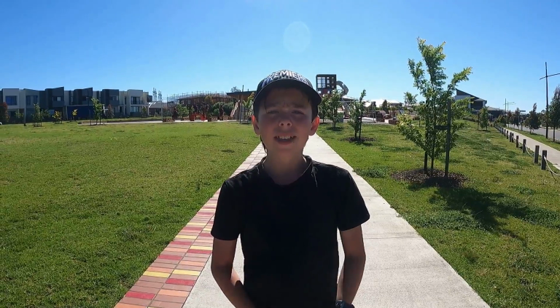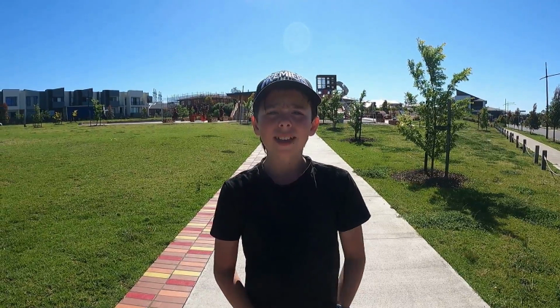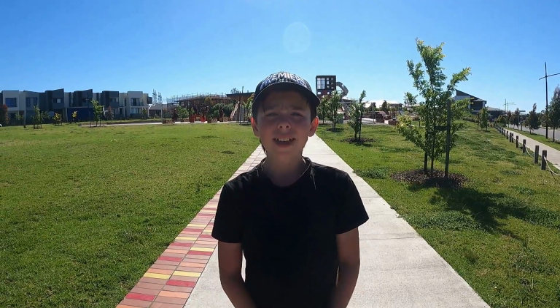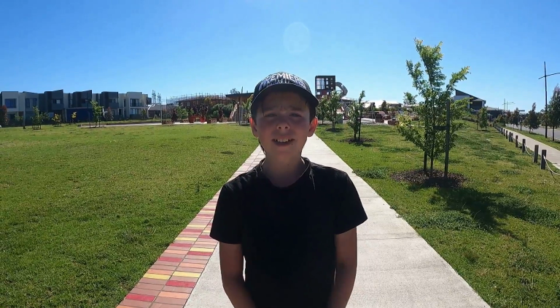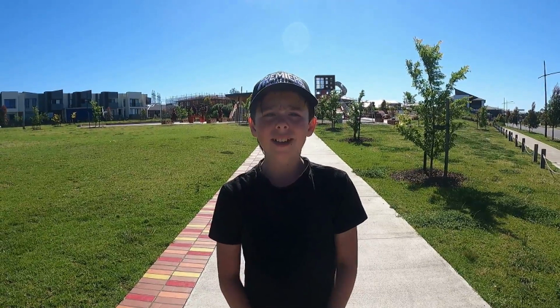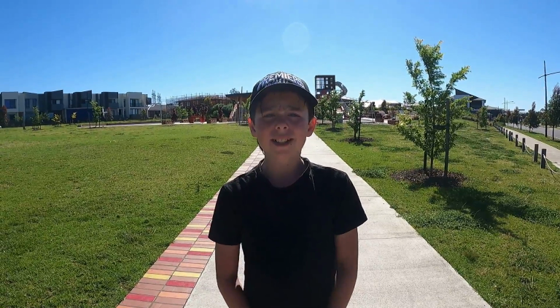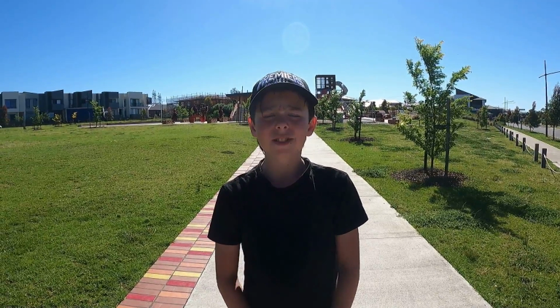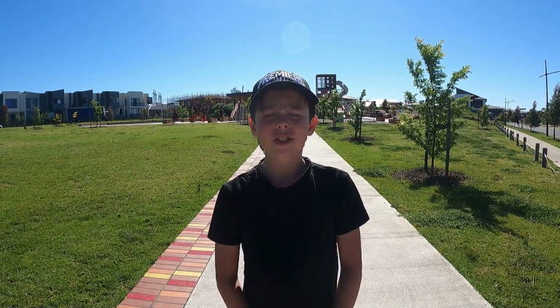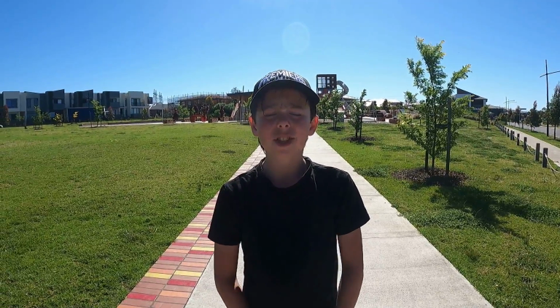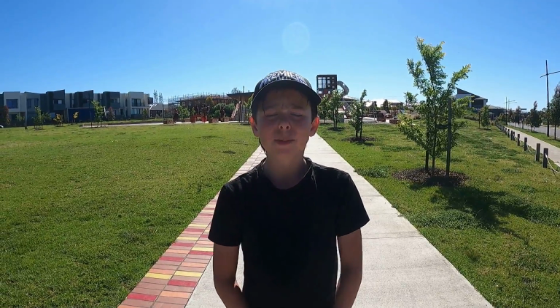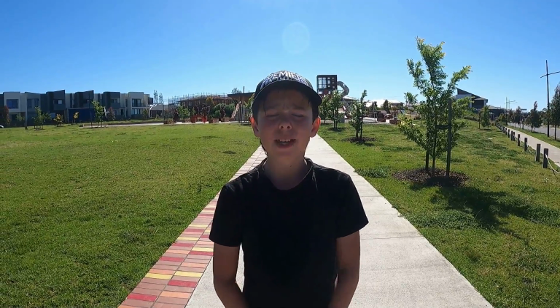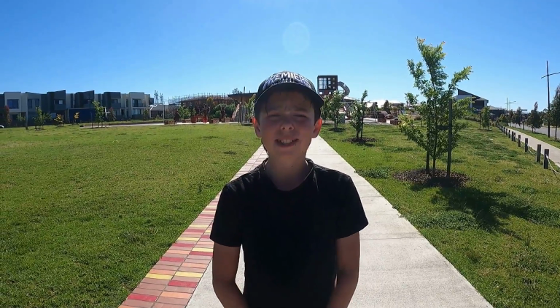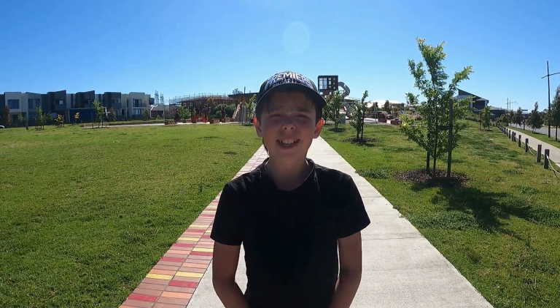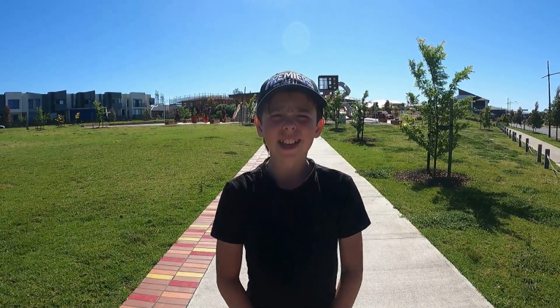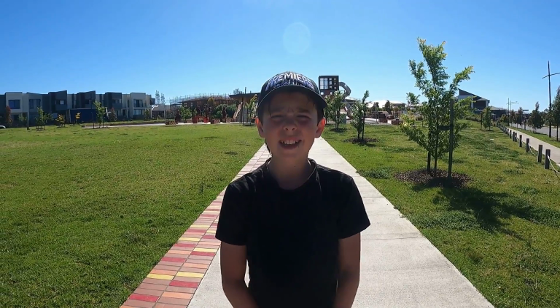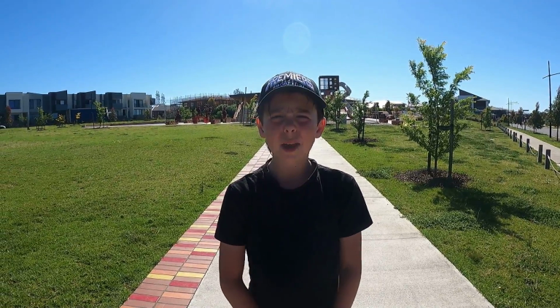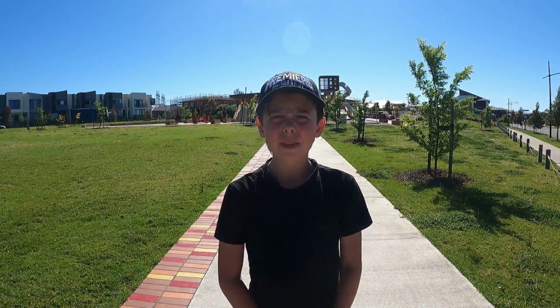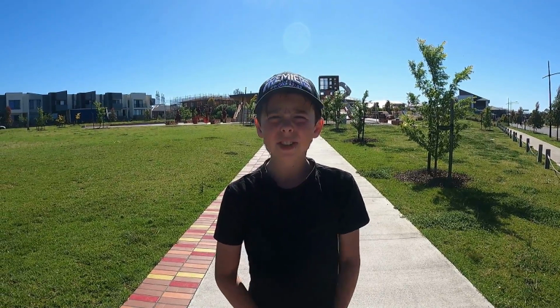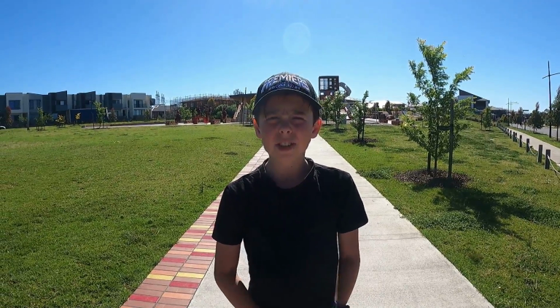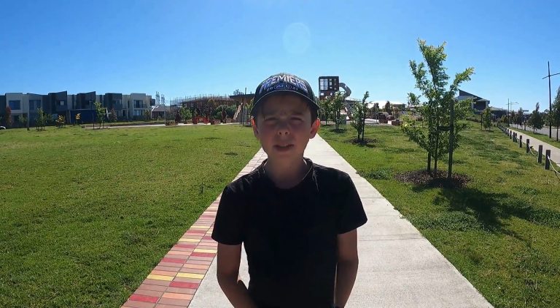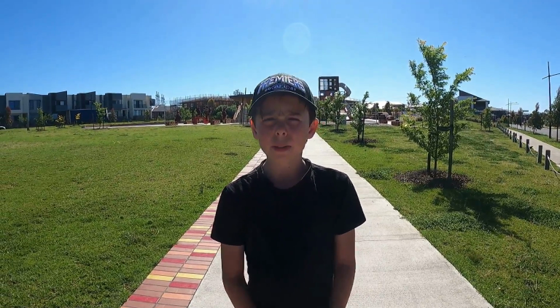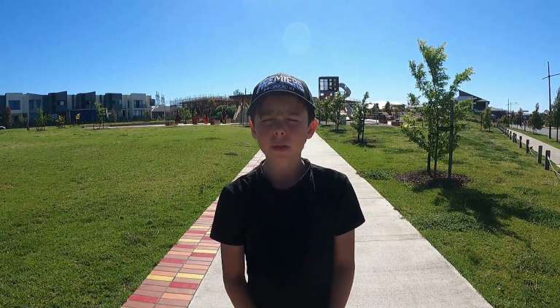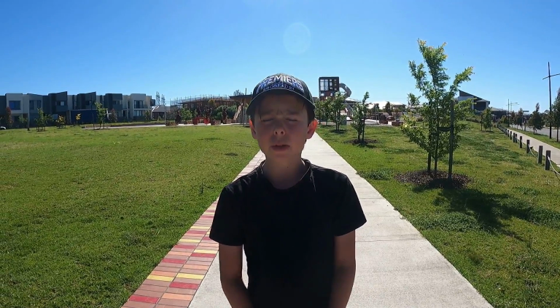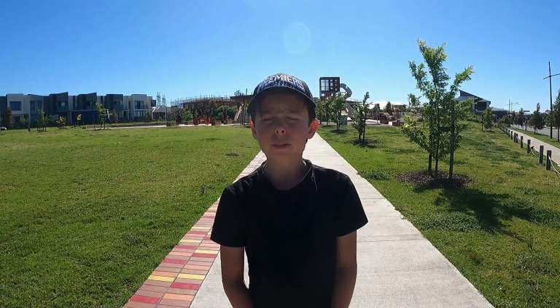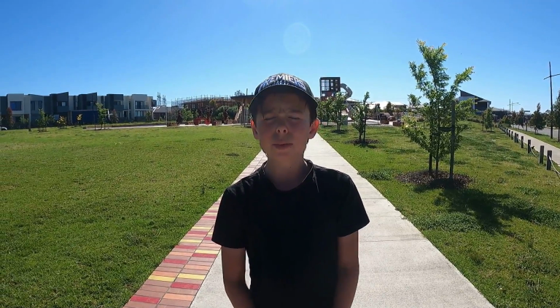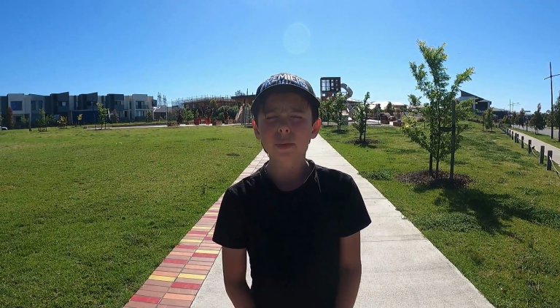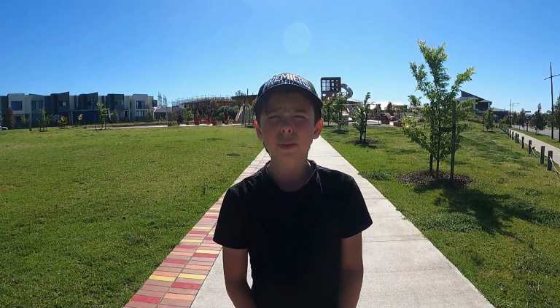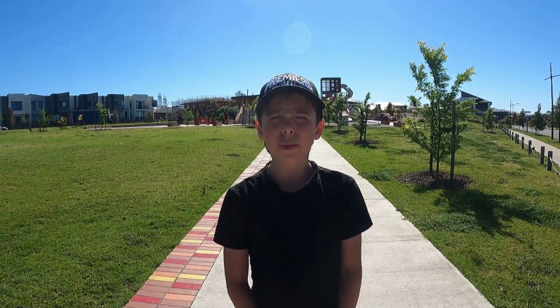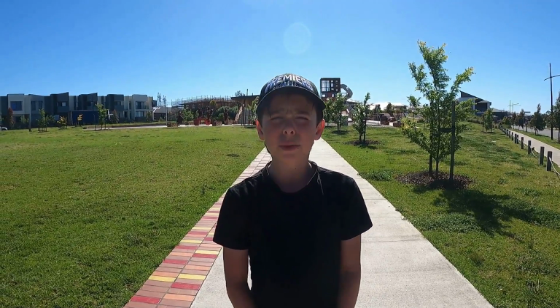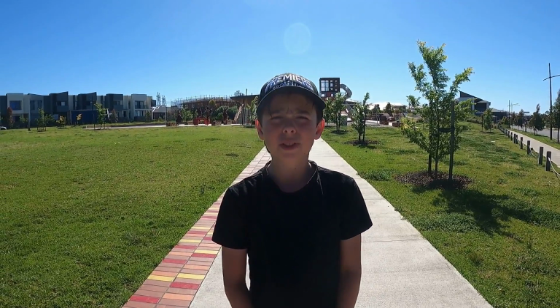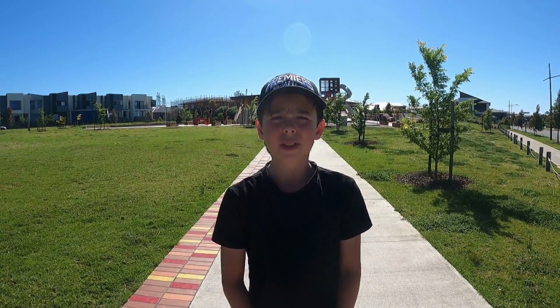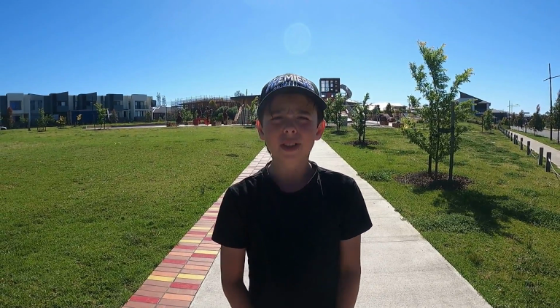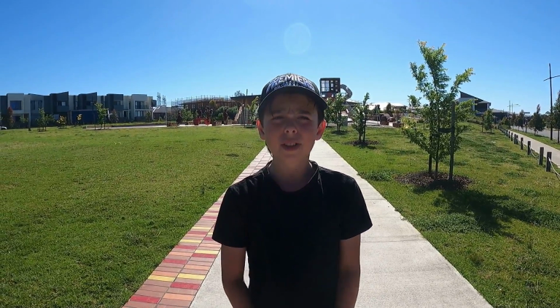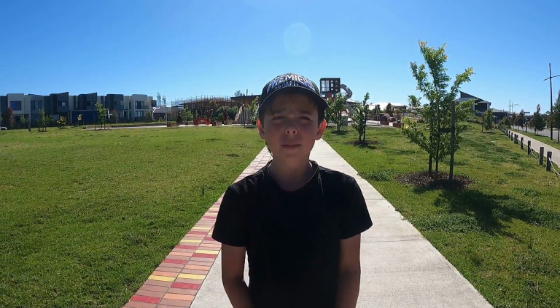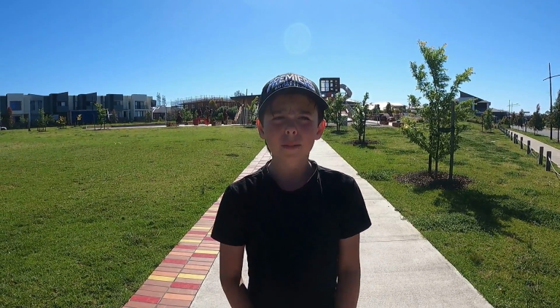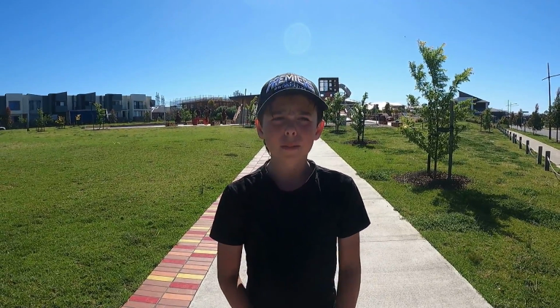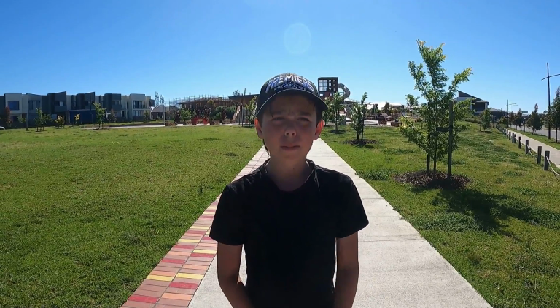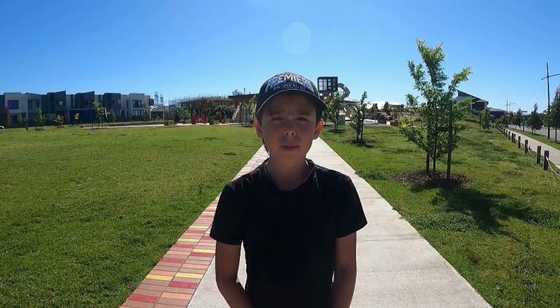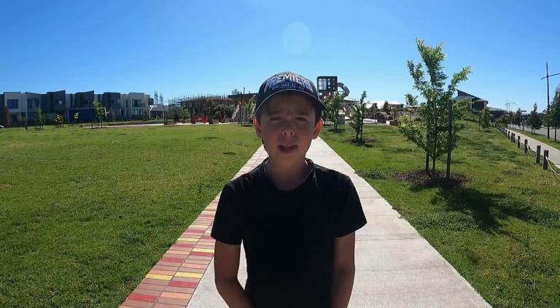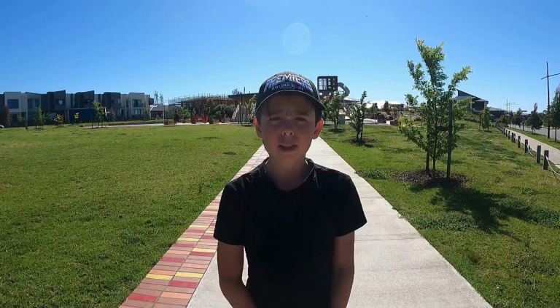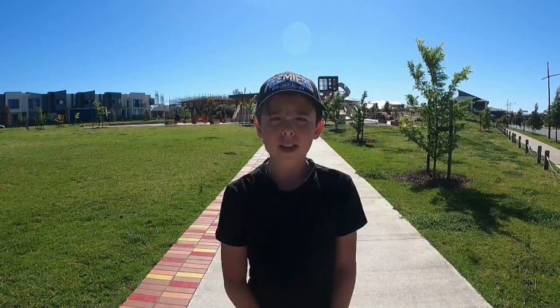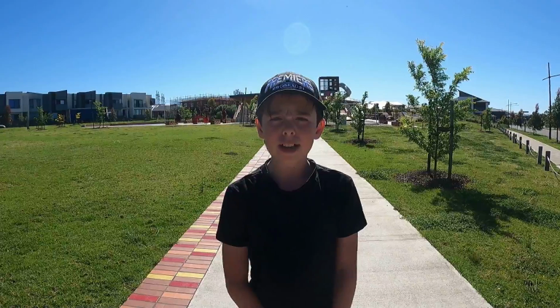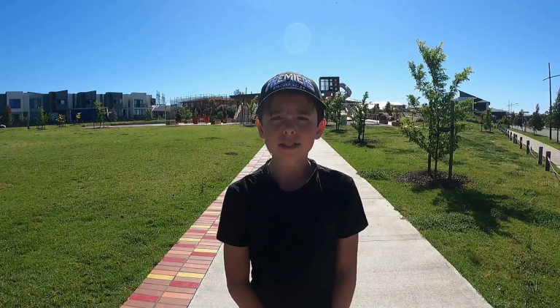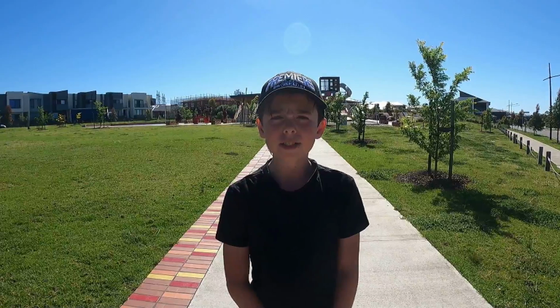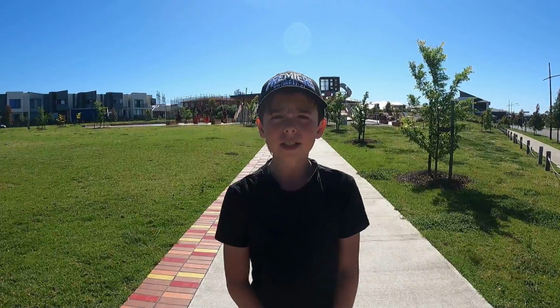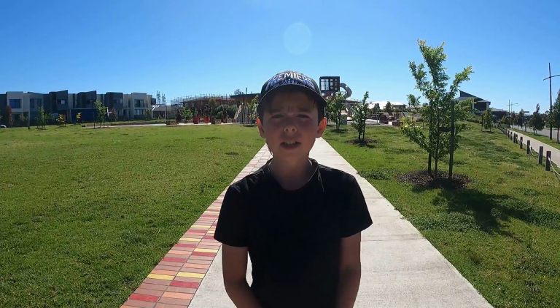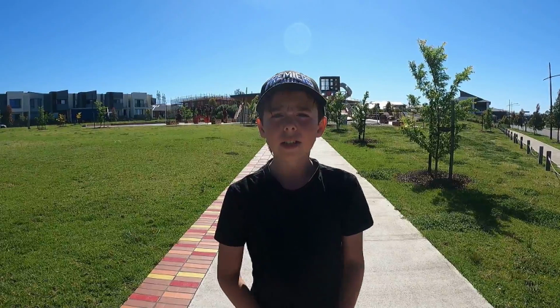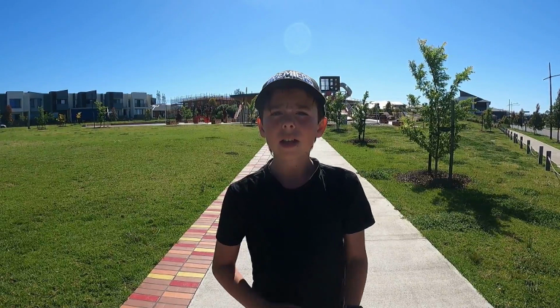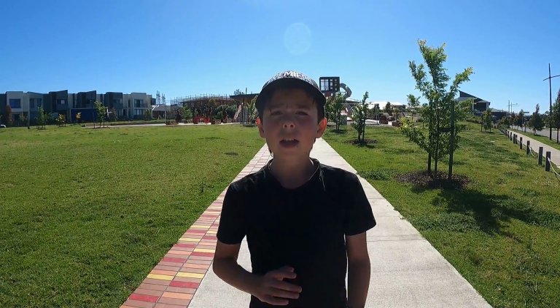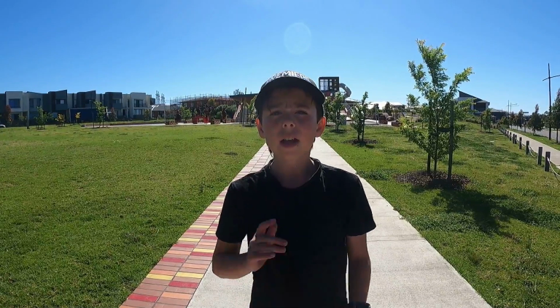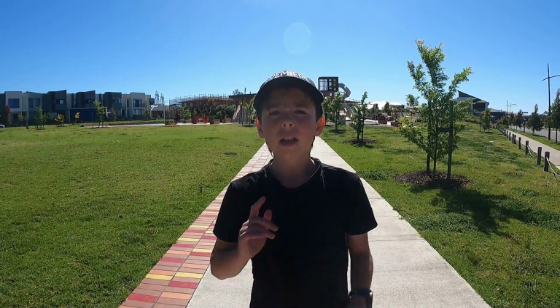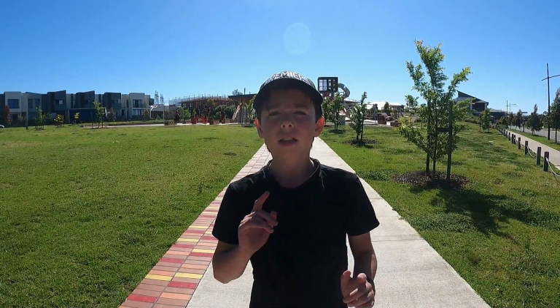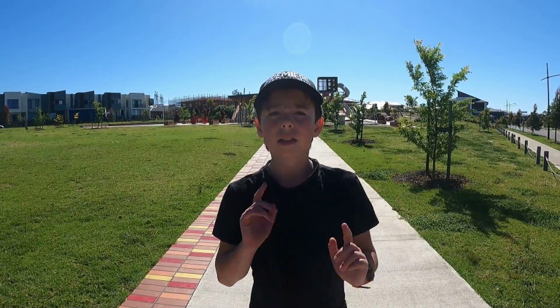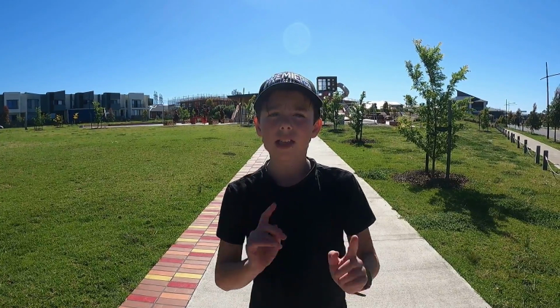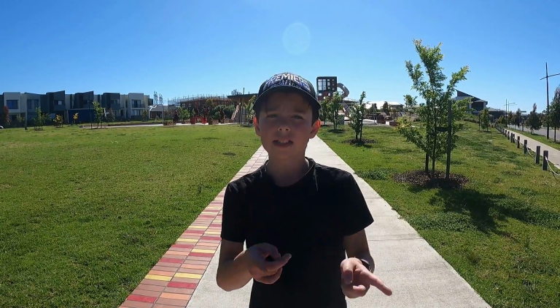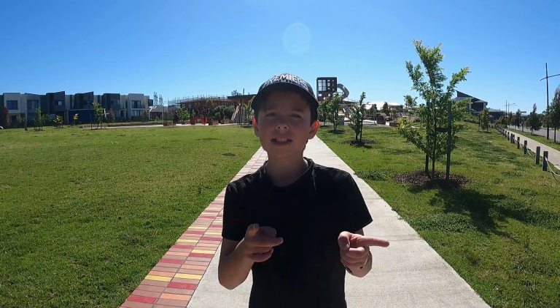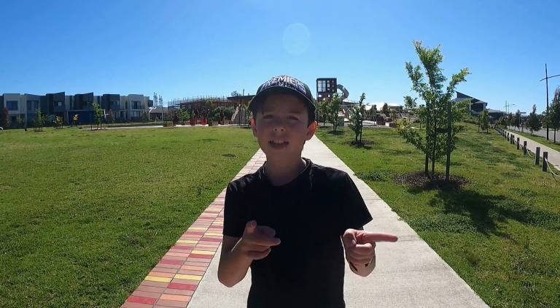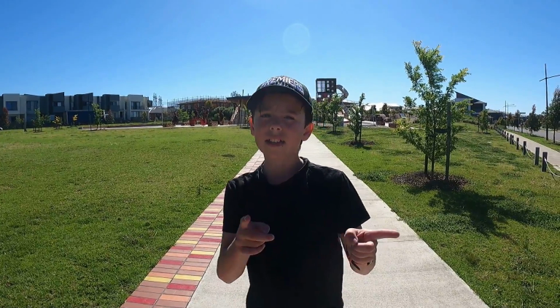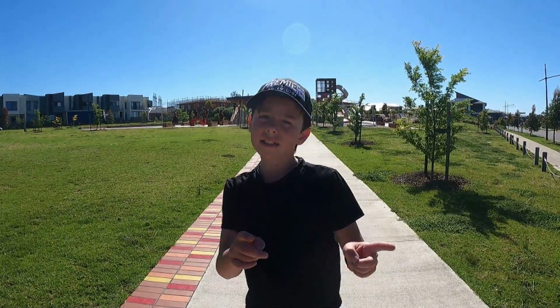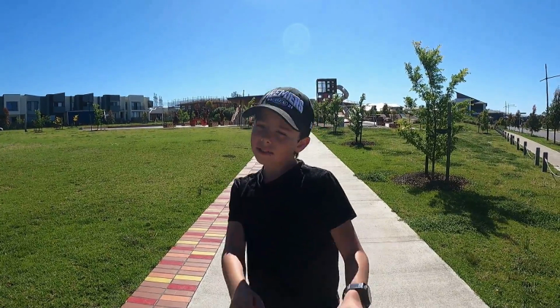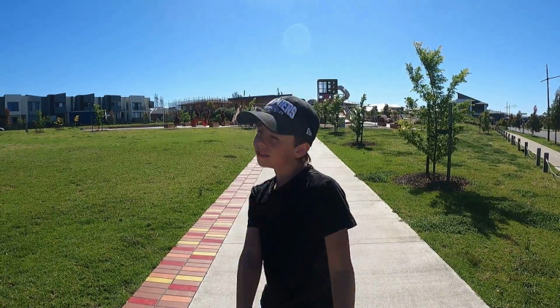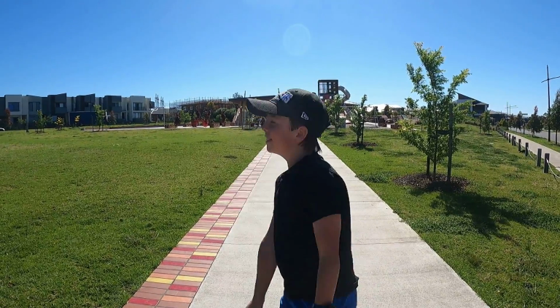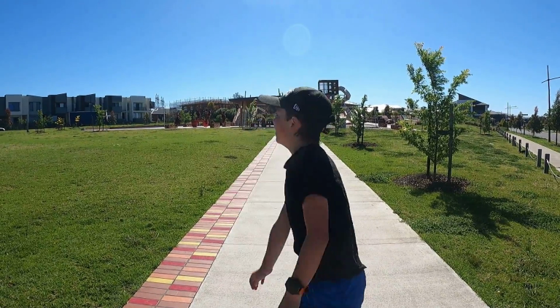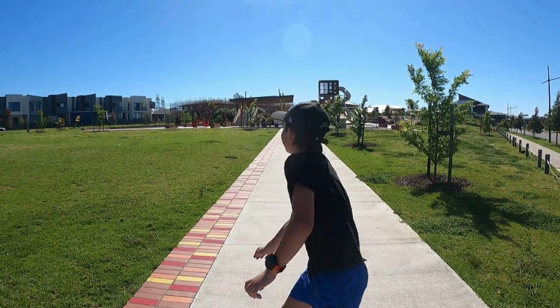Hey guys, welcome back today. I'm at the Linder and Golds playground. Let's get into it.